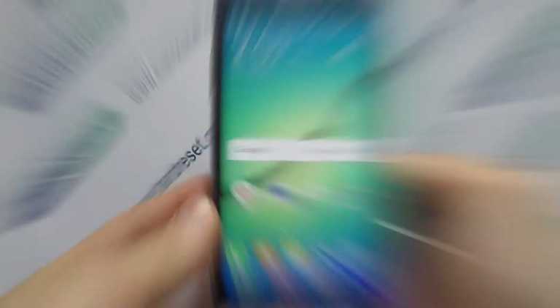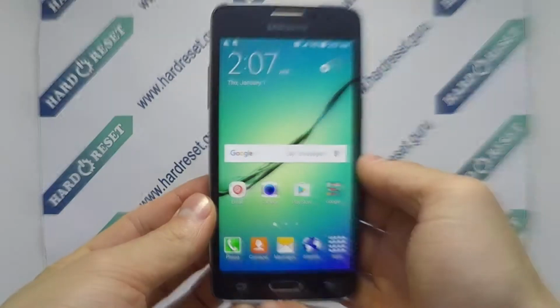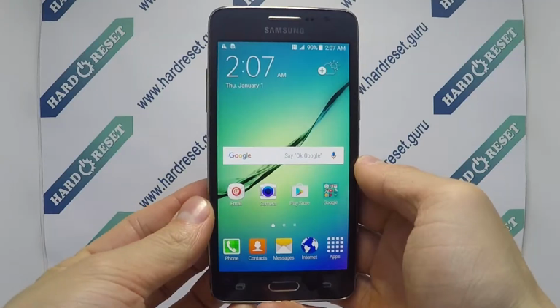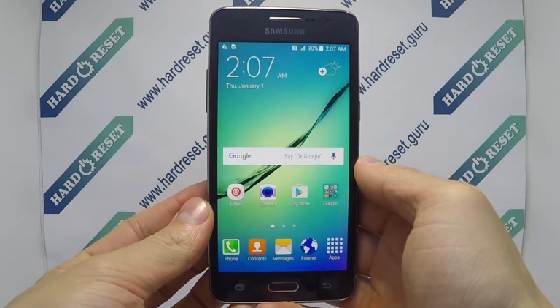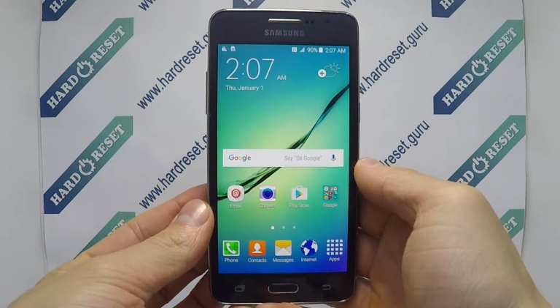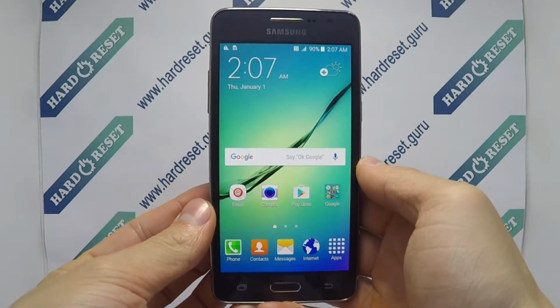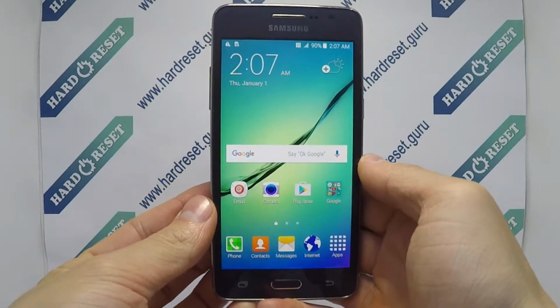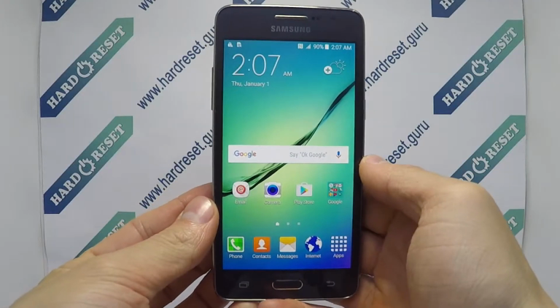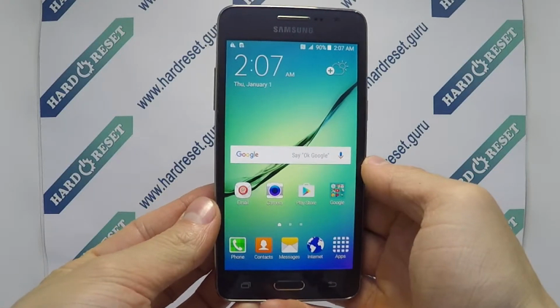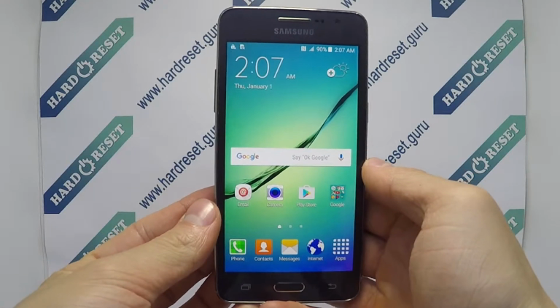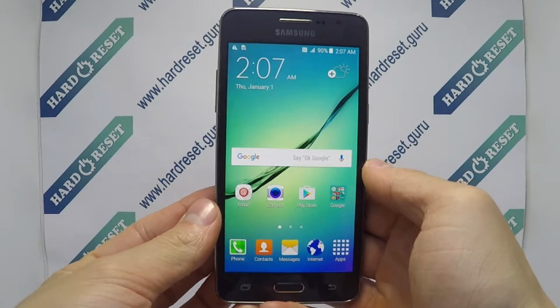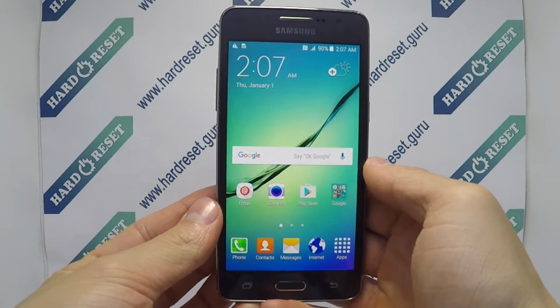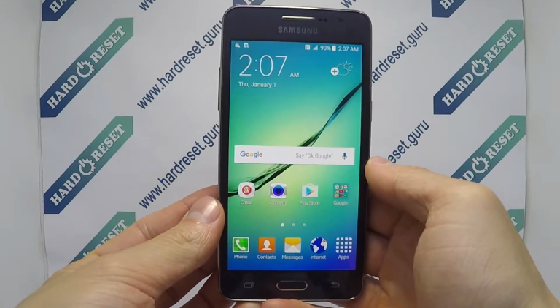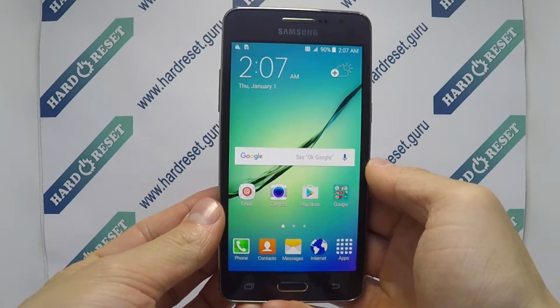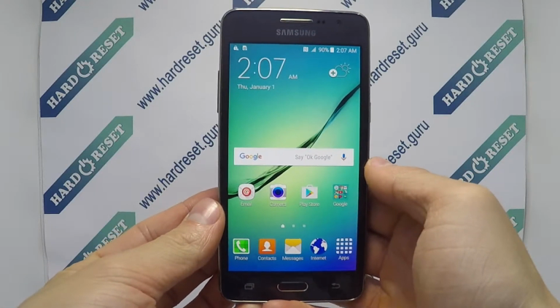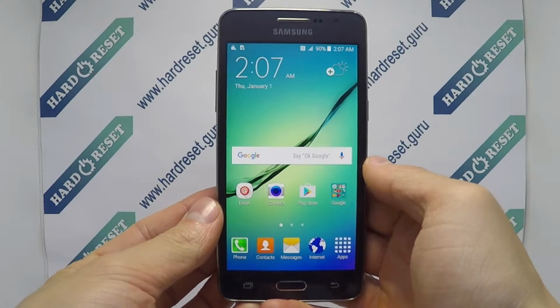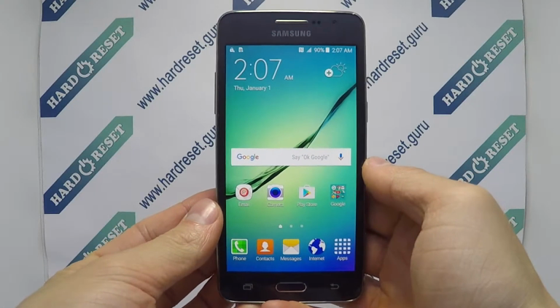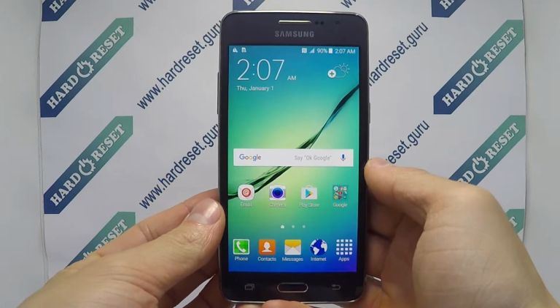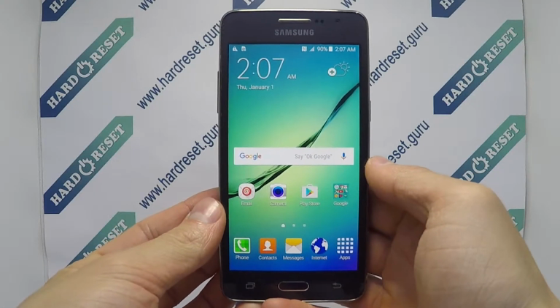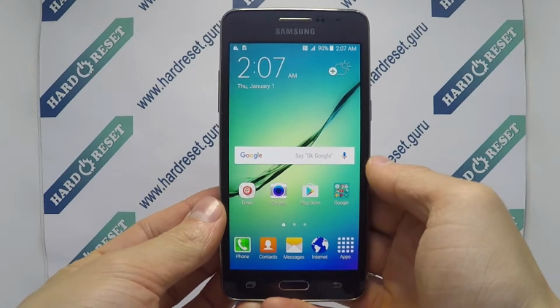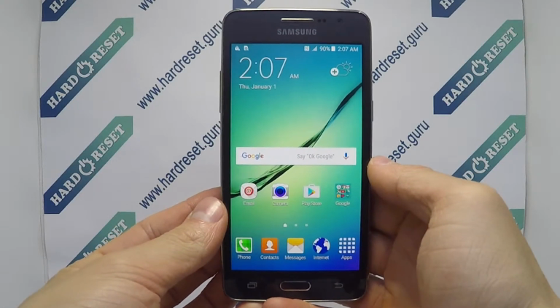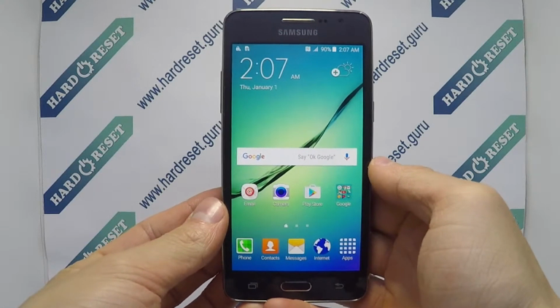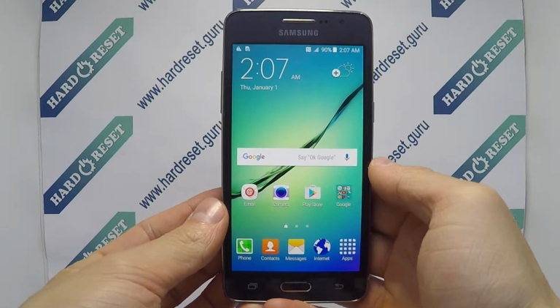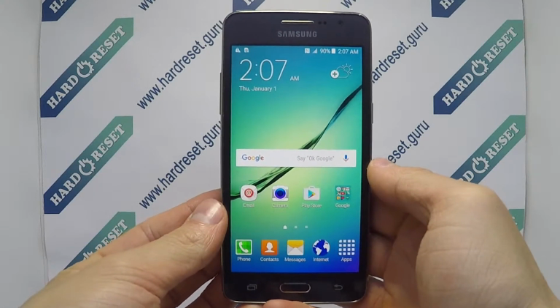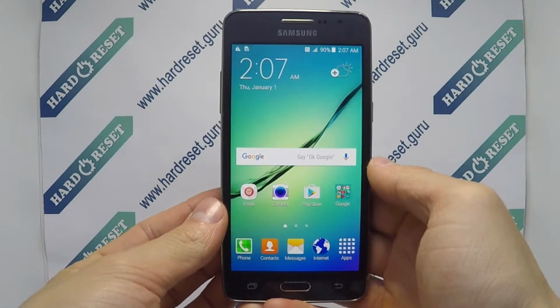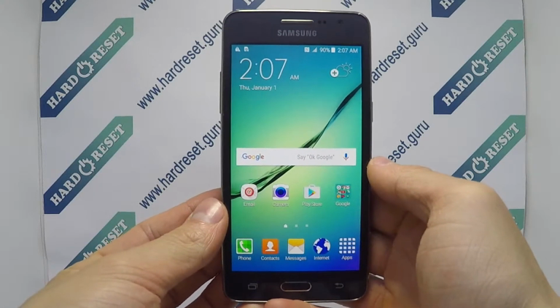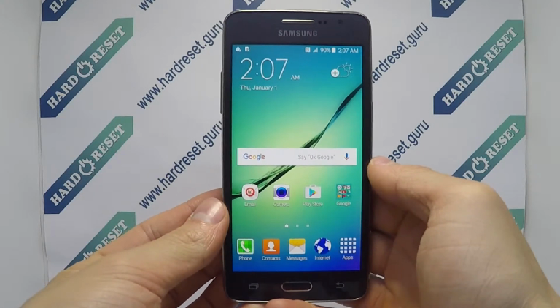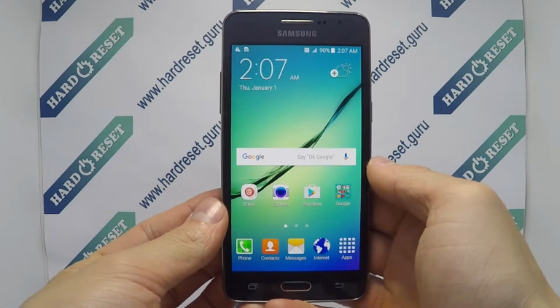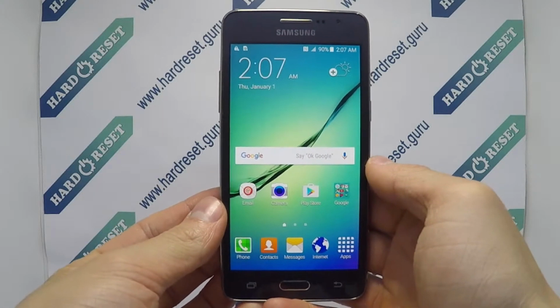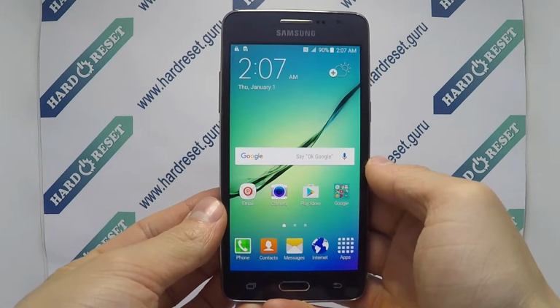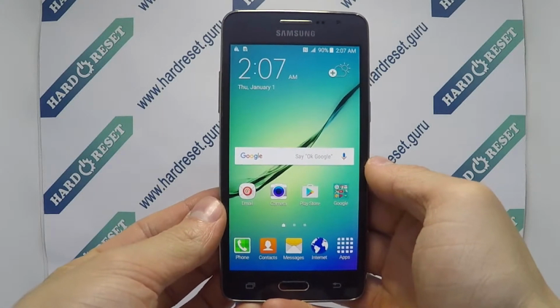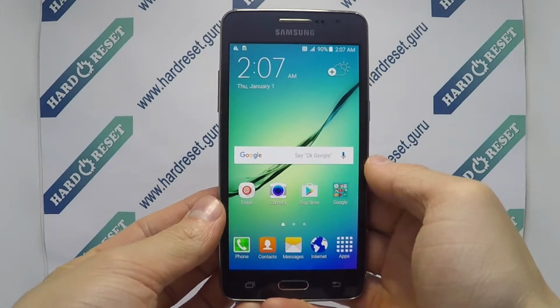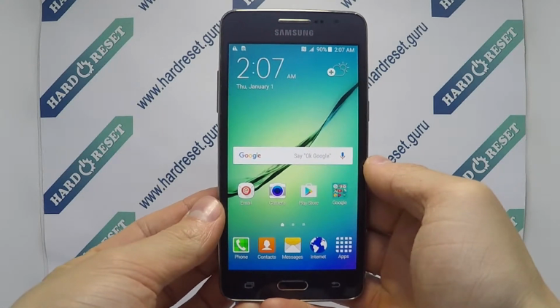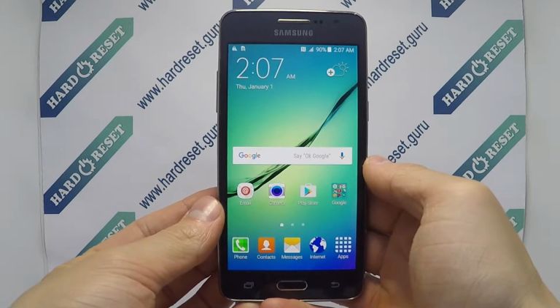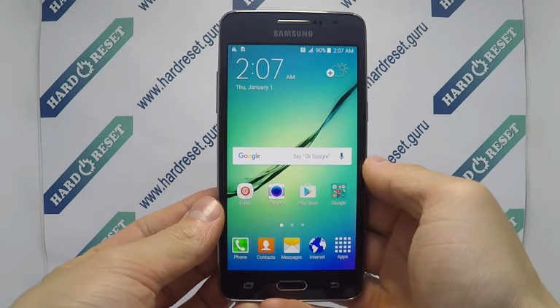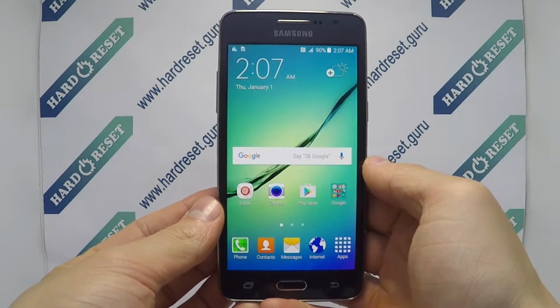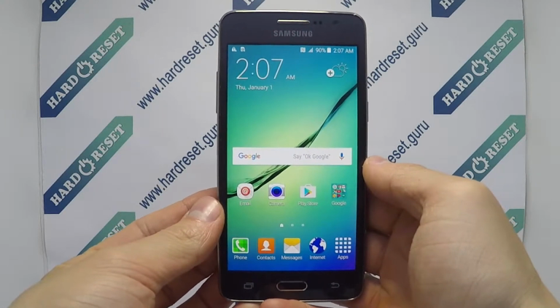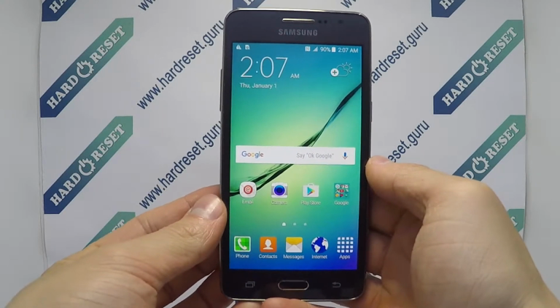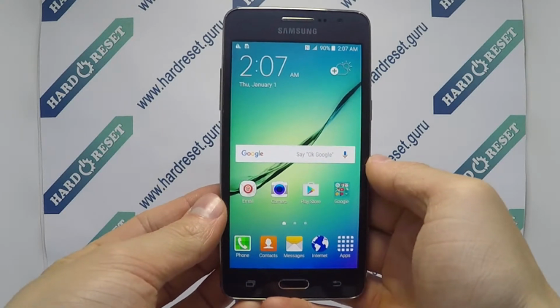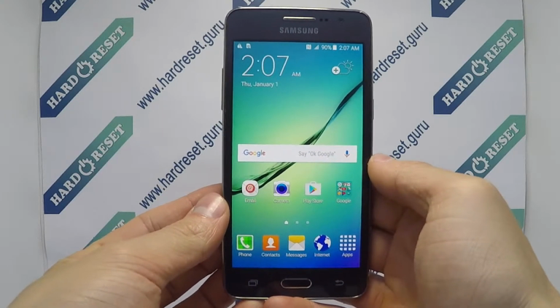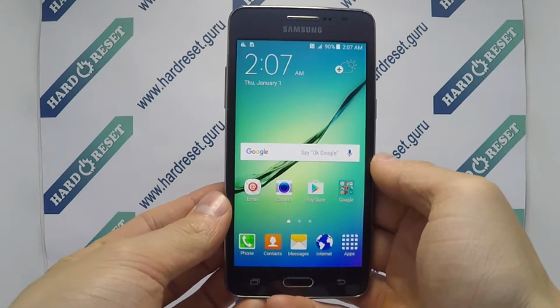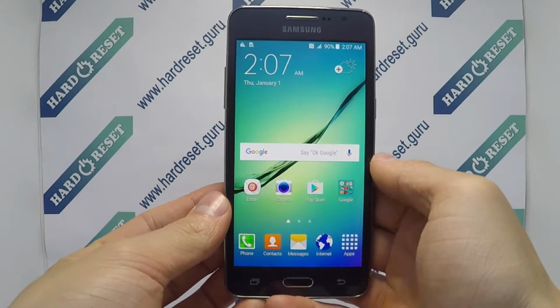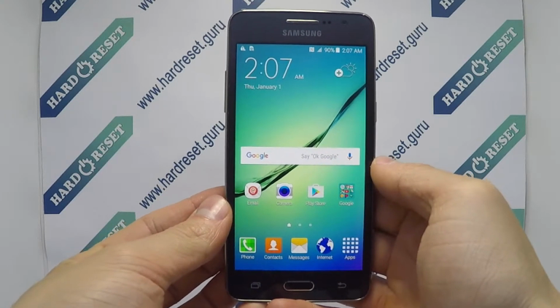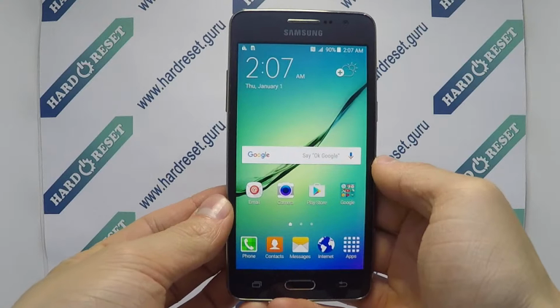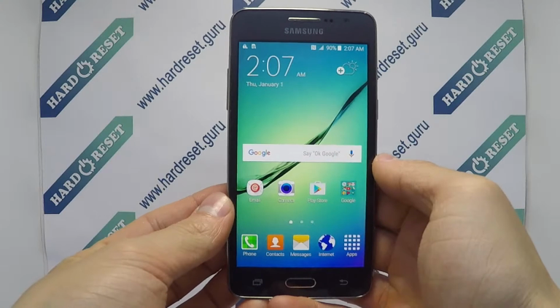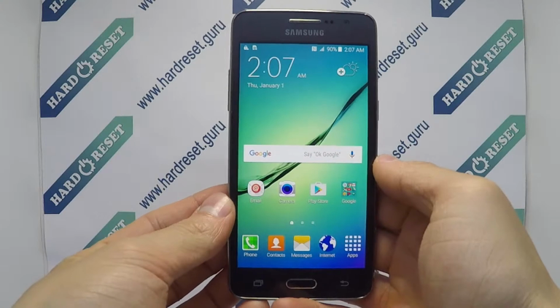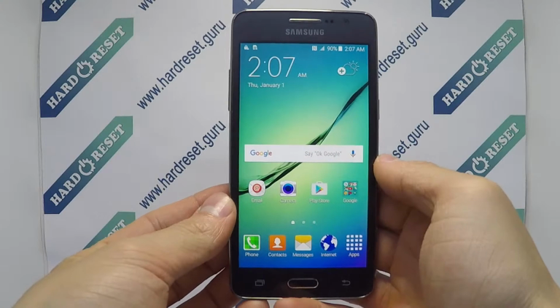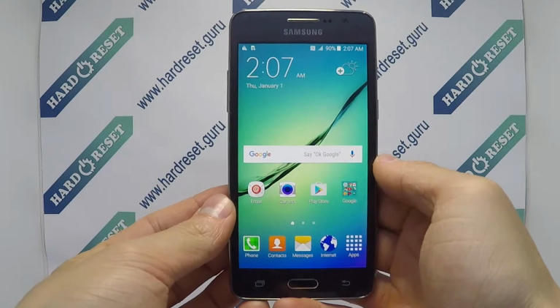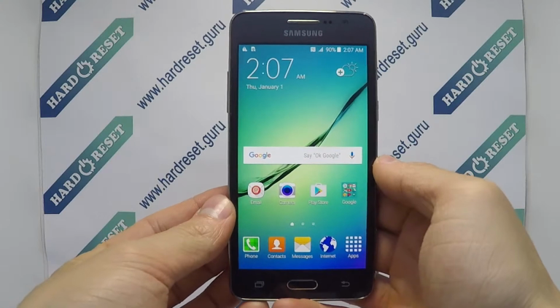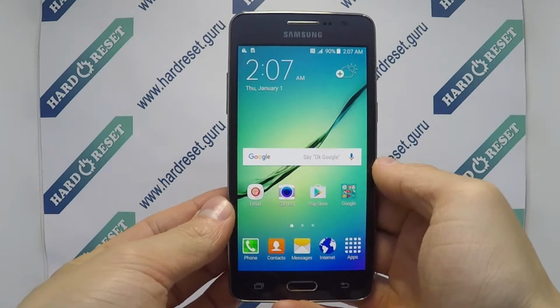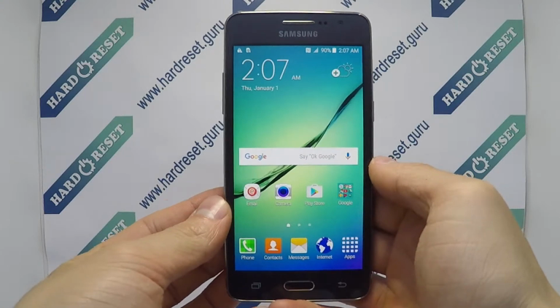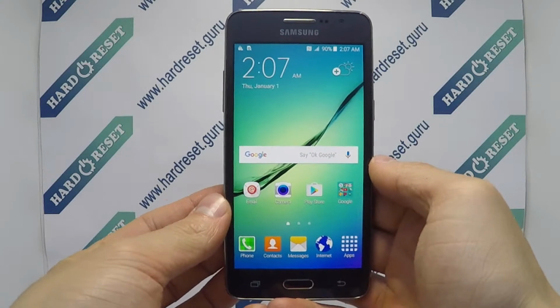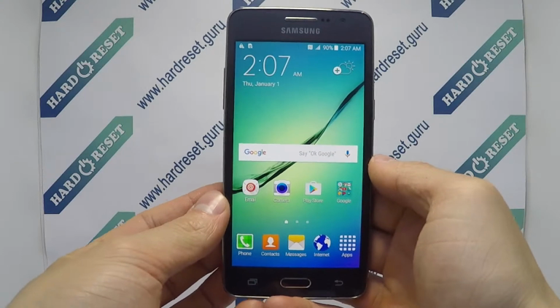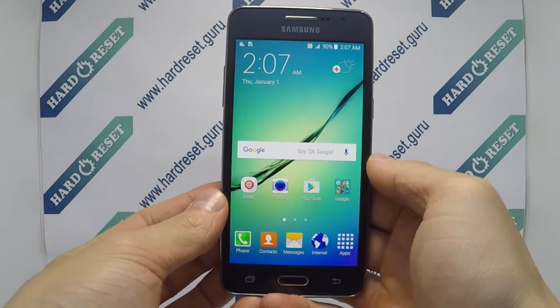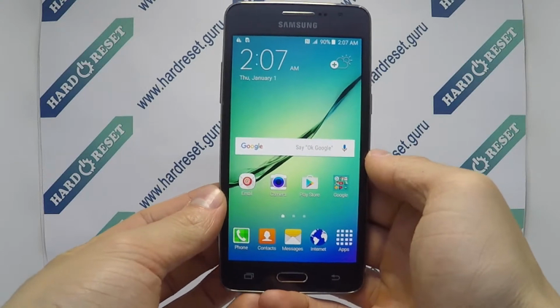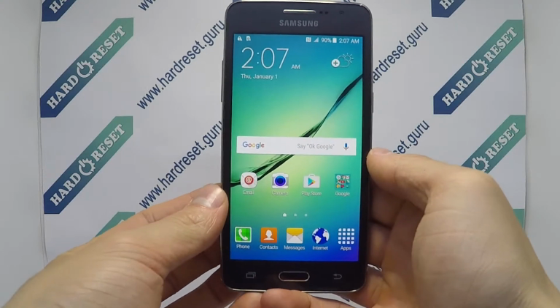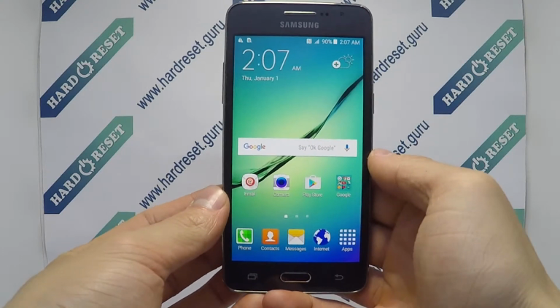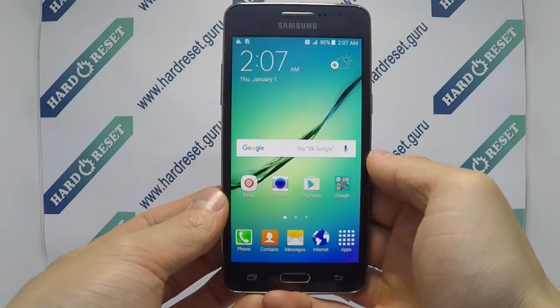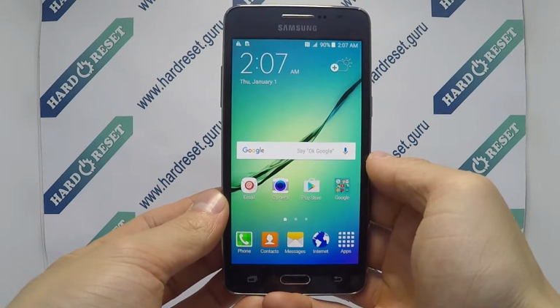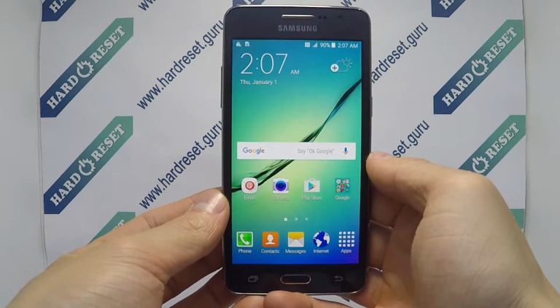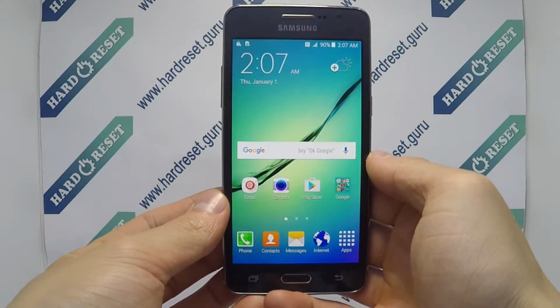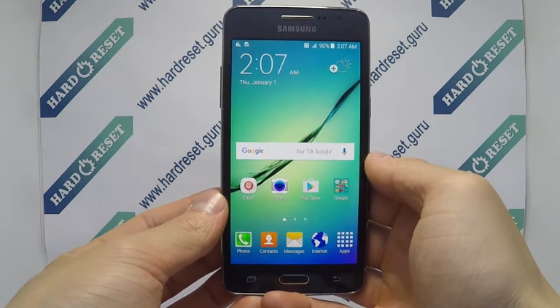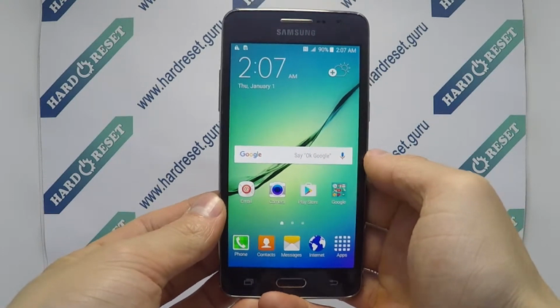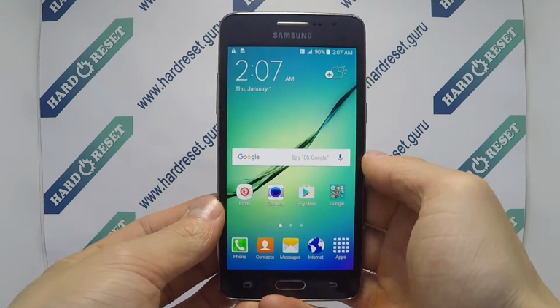Hello, I'll show you how to hard reset on Samsung Galaxy Grand Prime produced by T-Mobile.